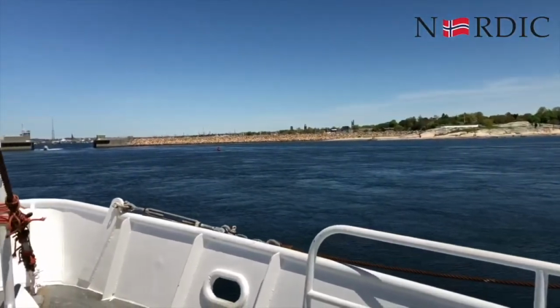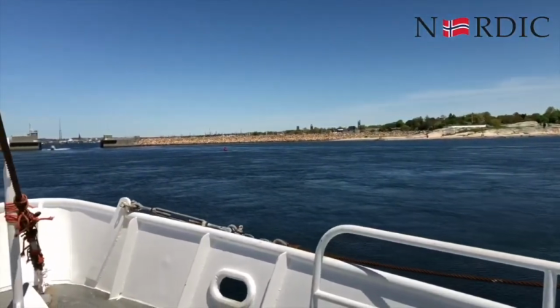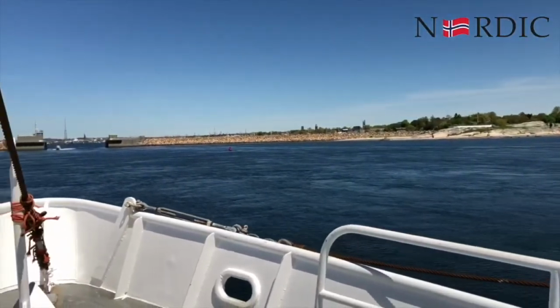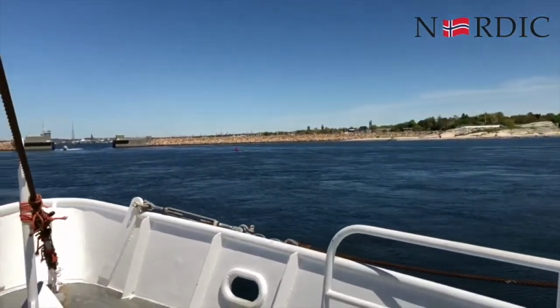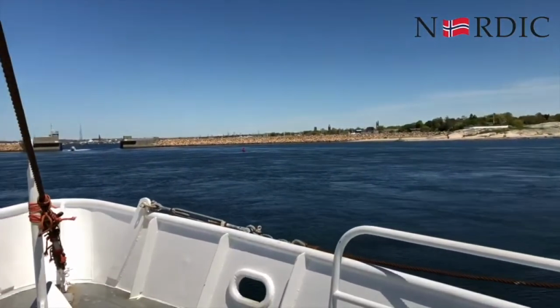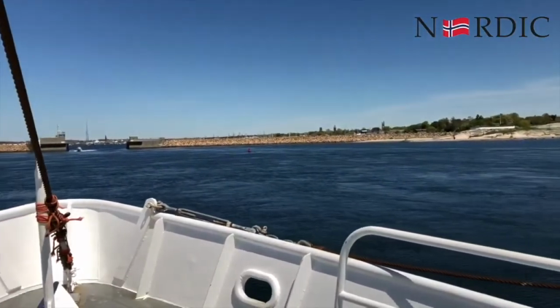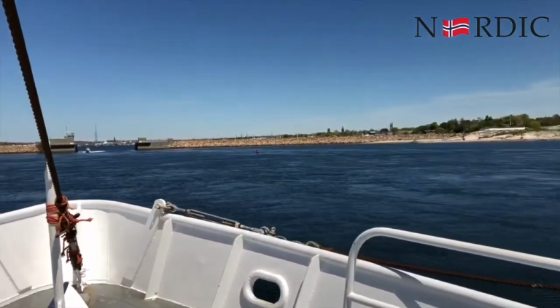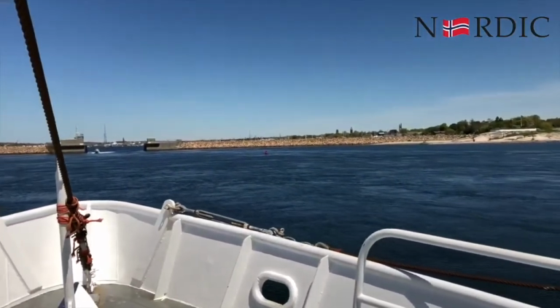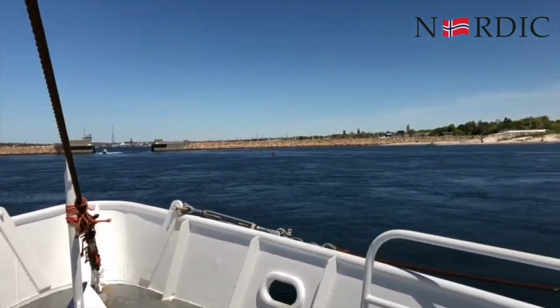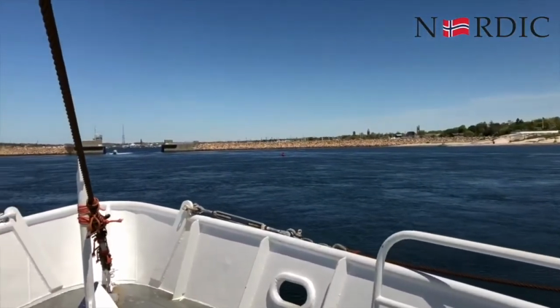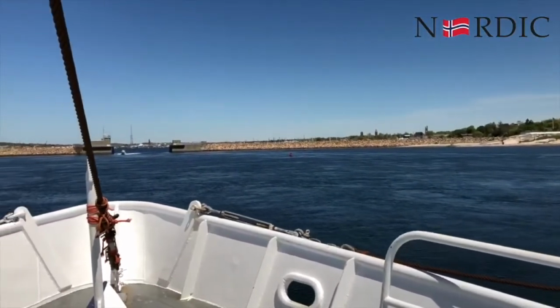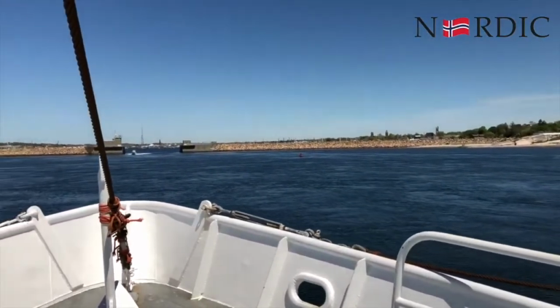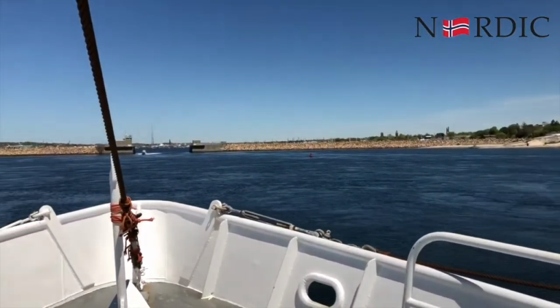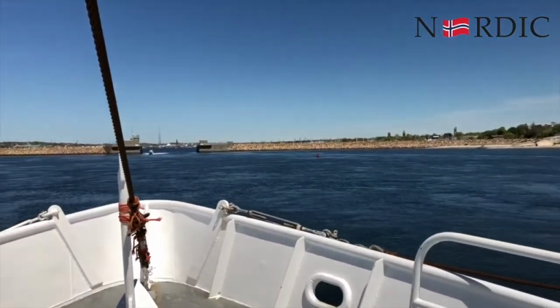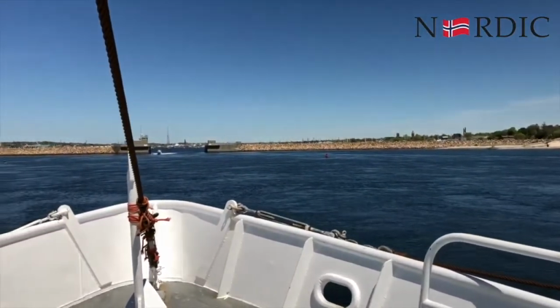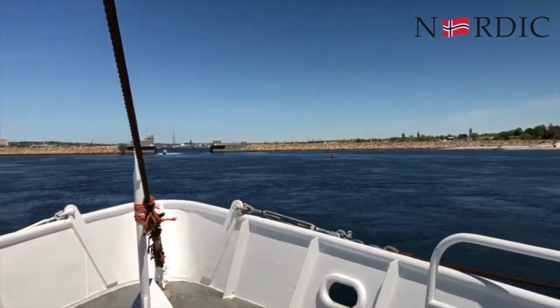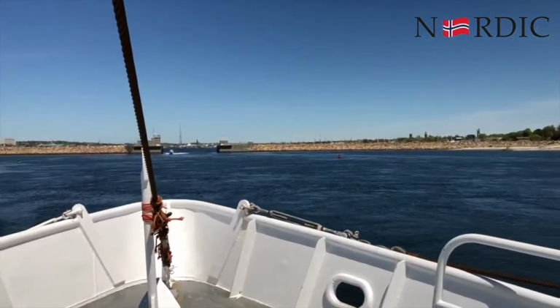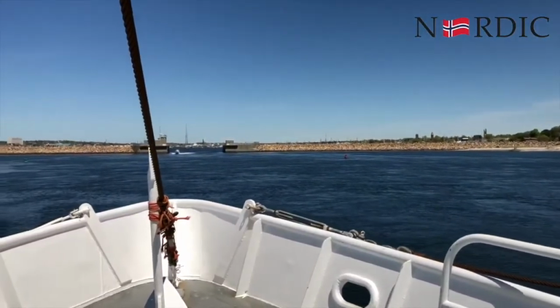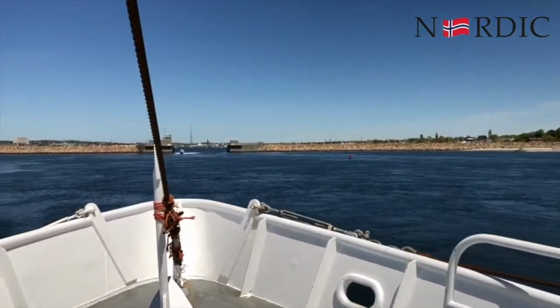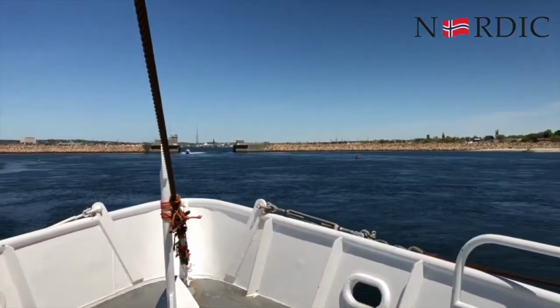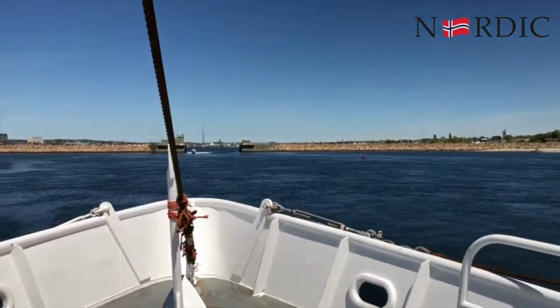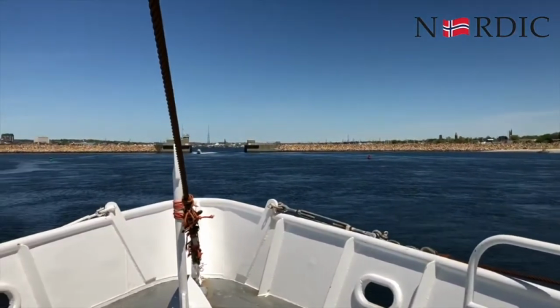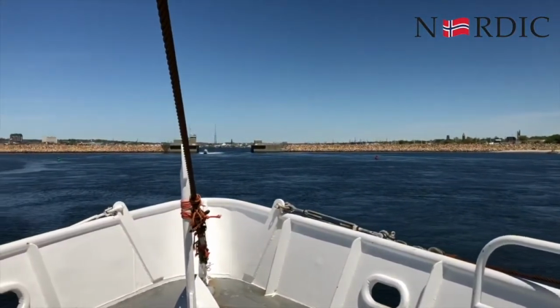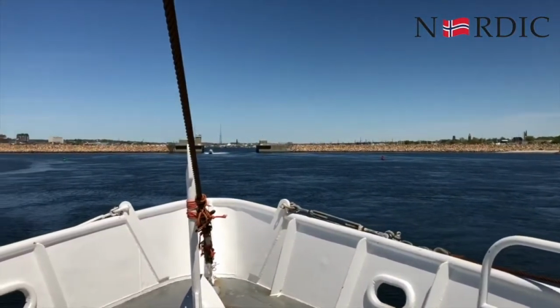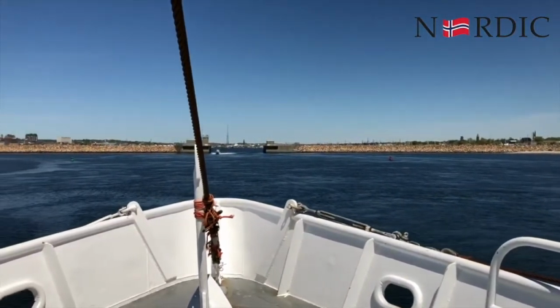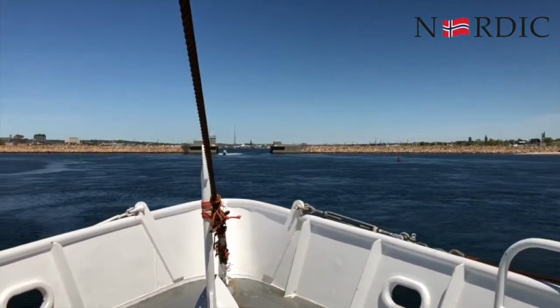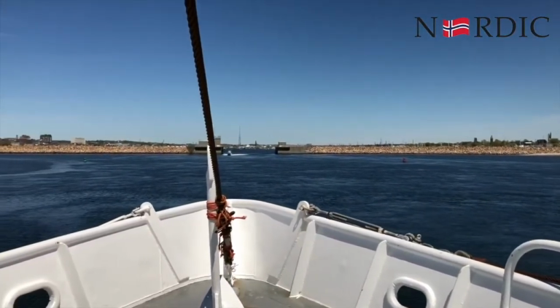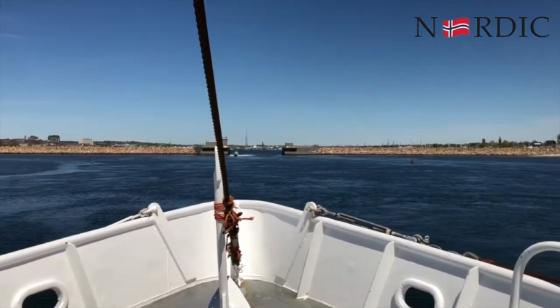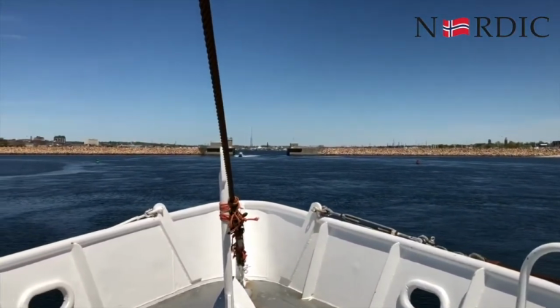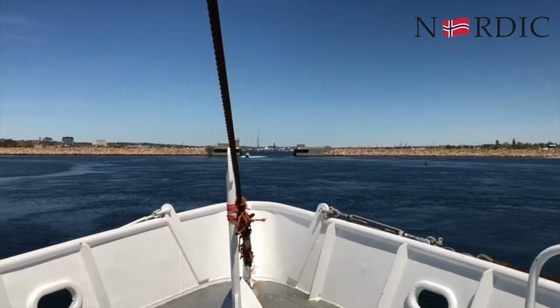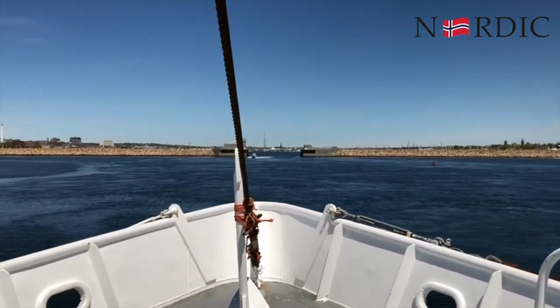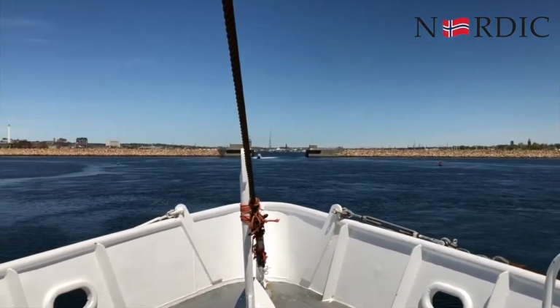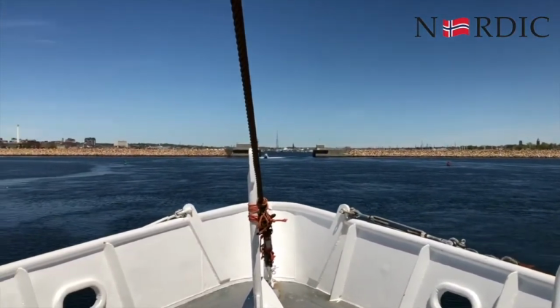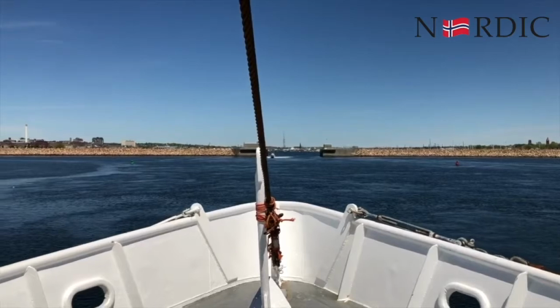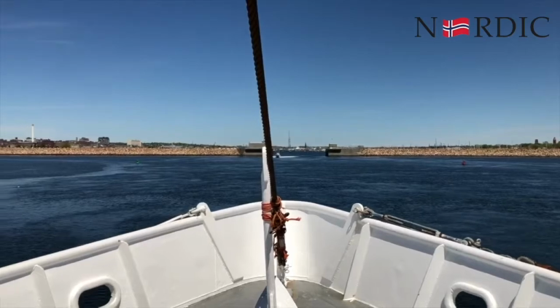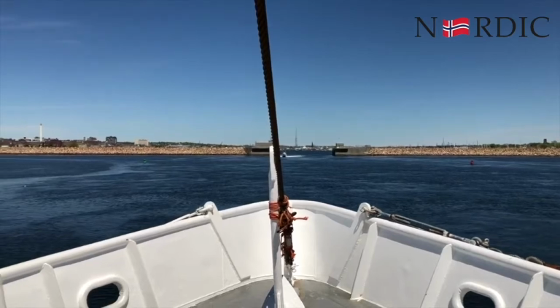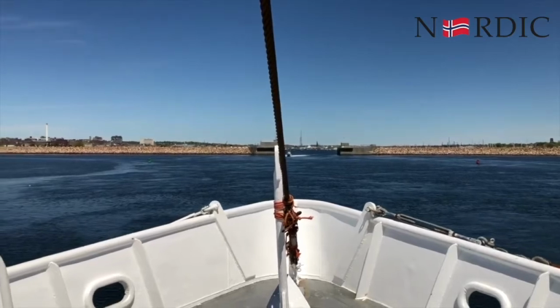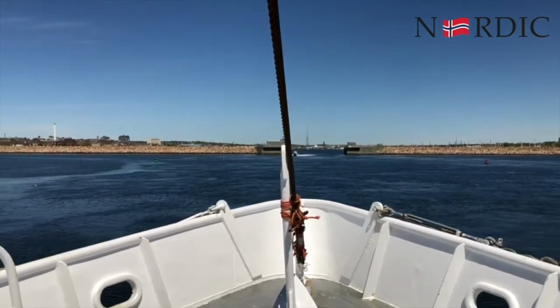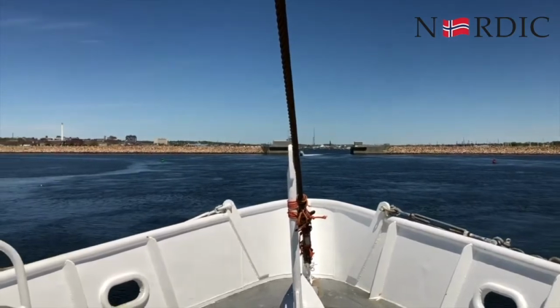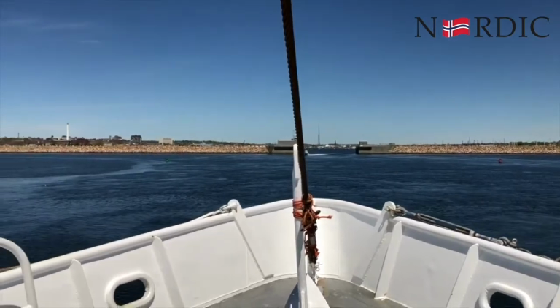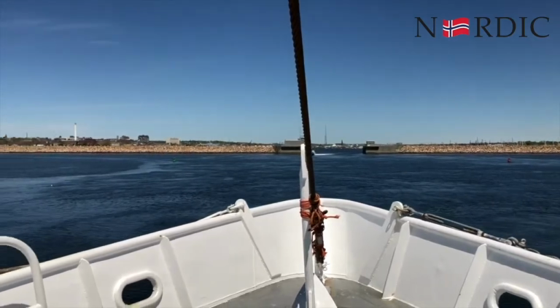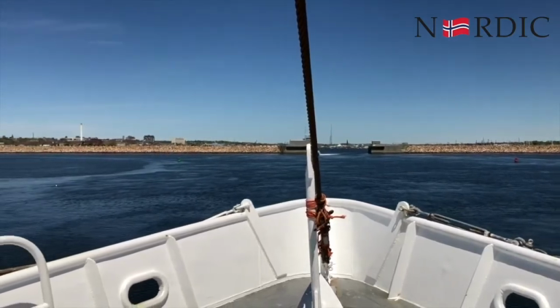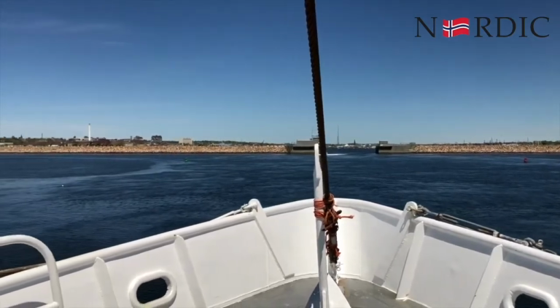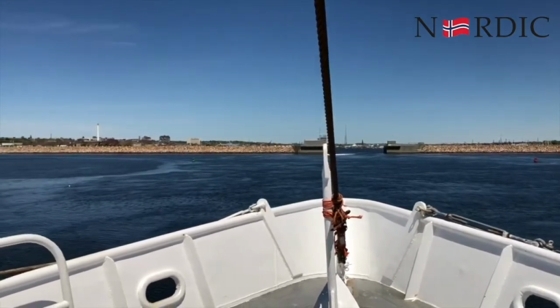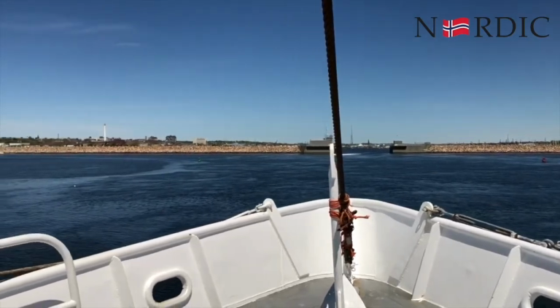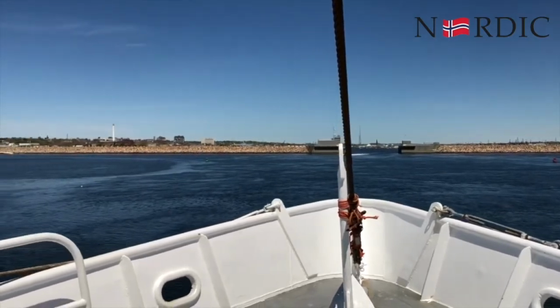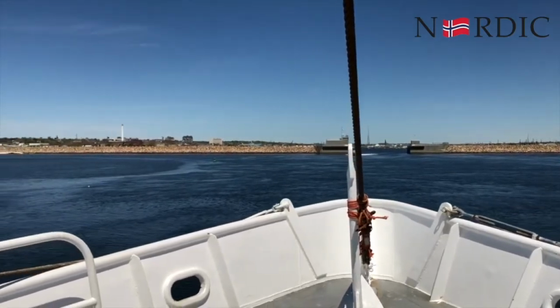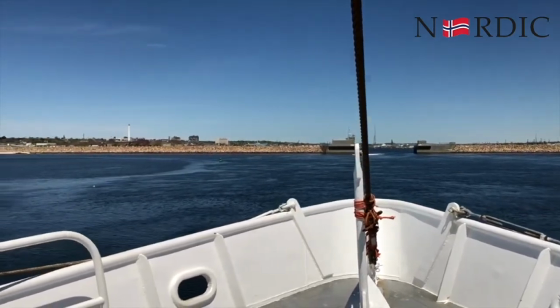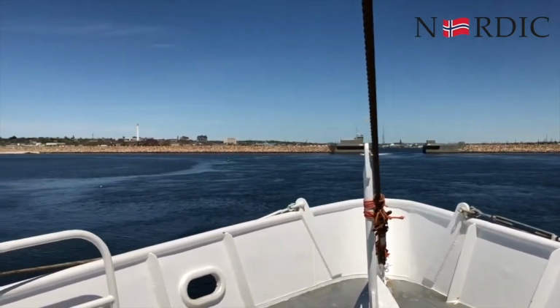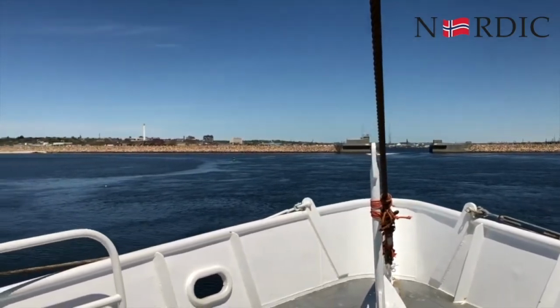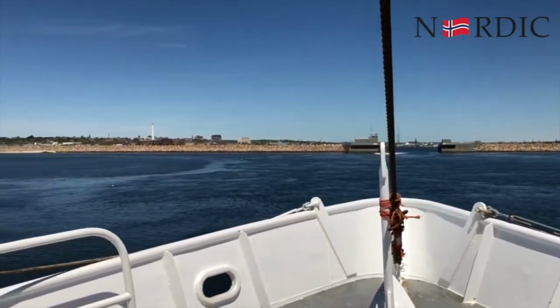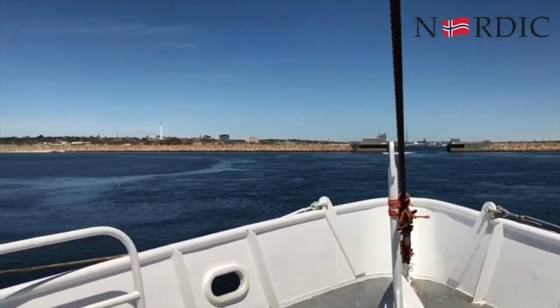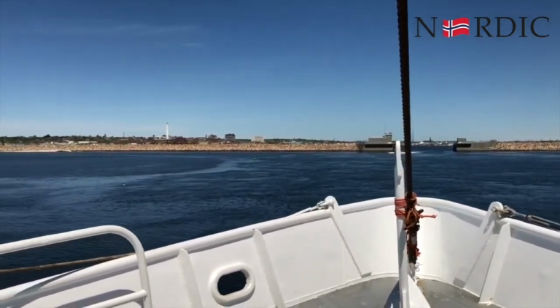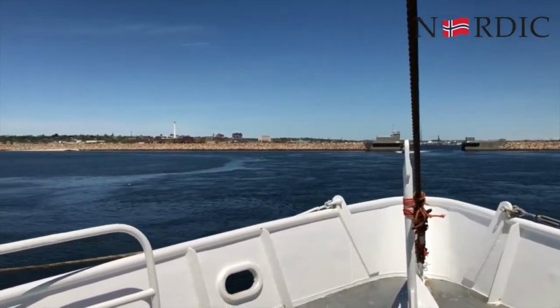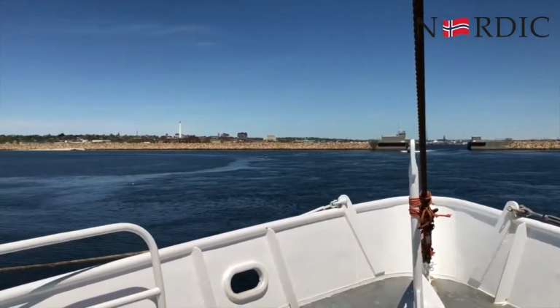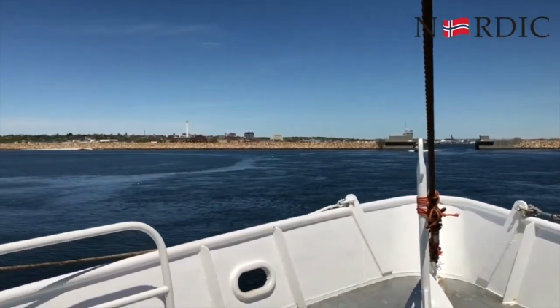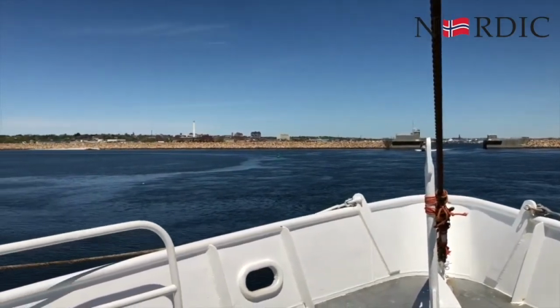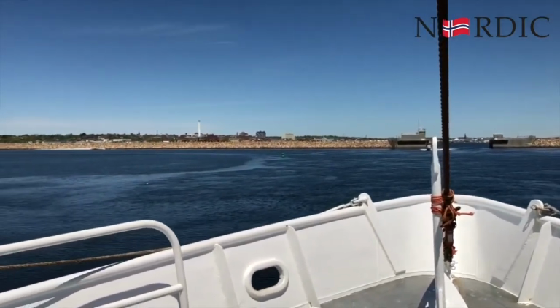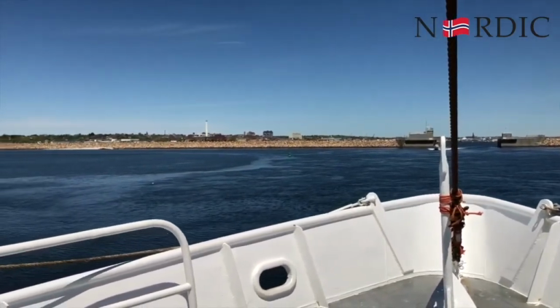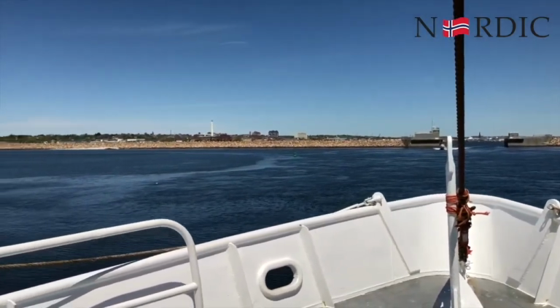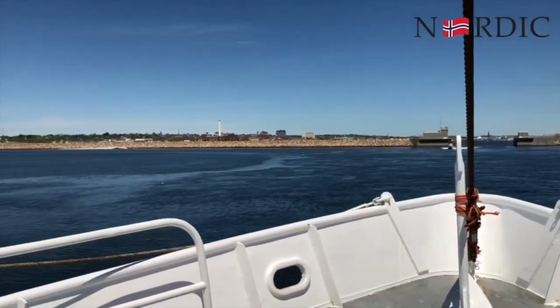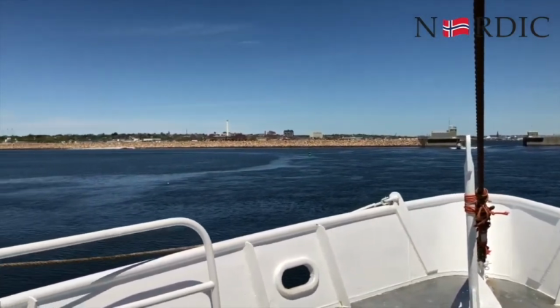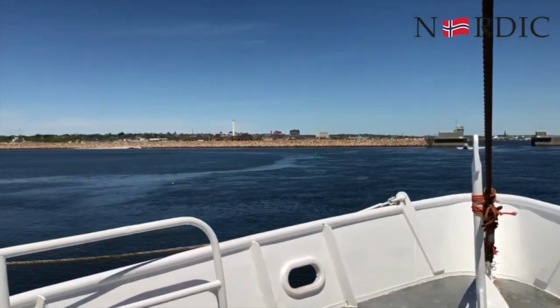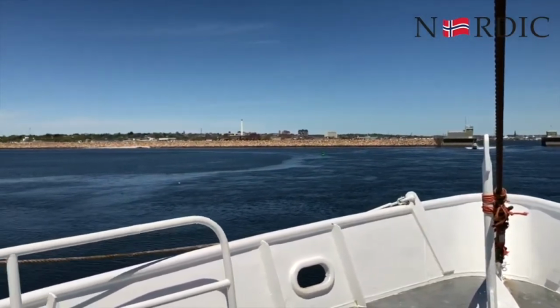Then we'll ship them over, put them into these containers, and freeze them at the peak of freshness. We hope you enjoy these scallops.